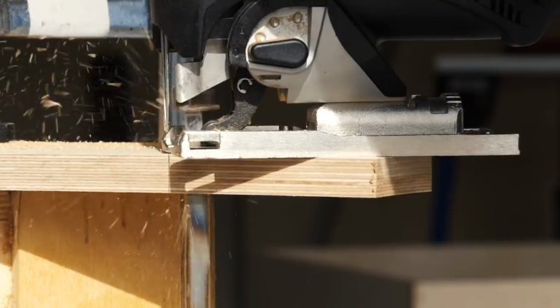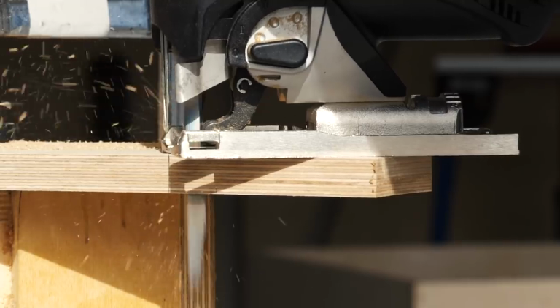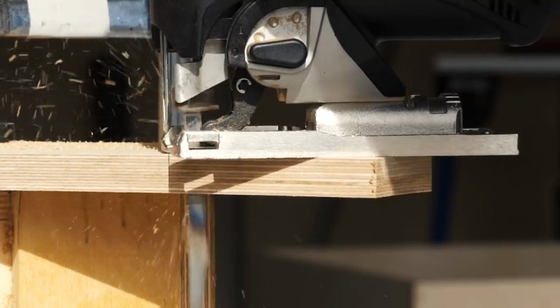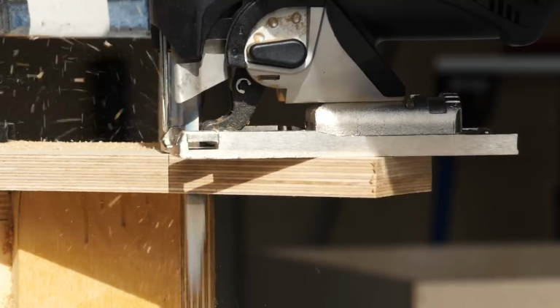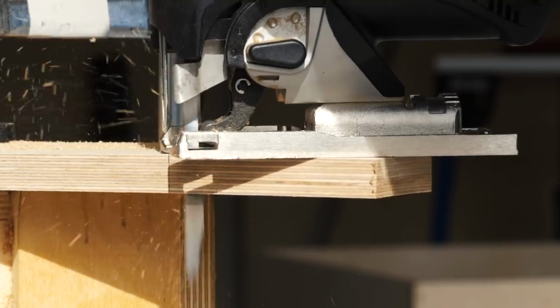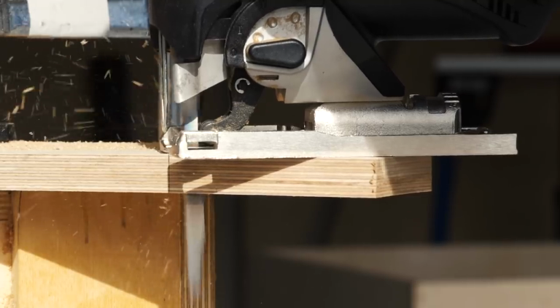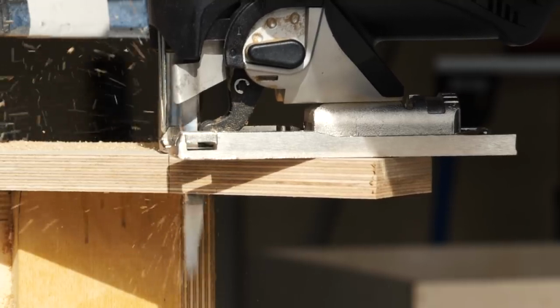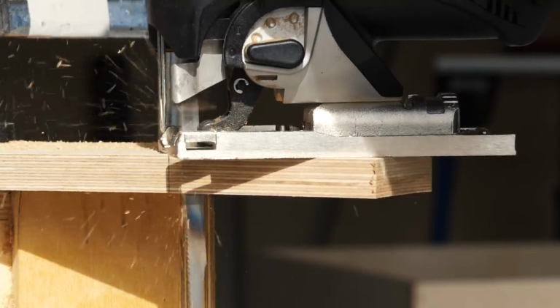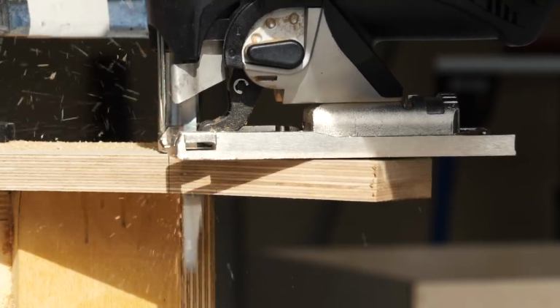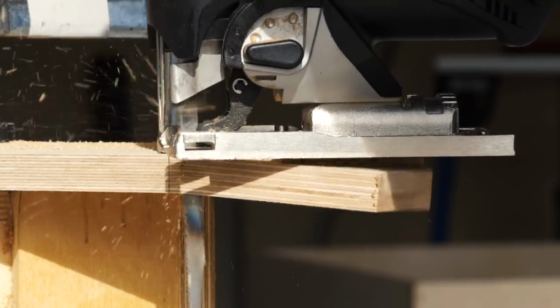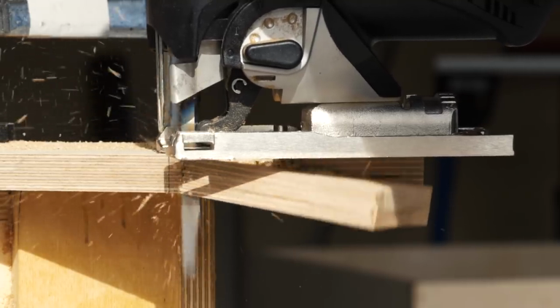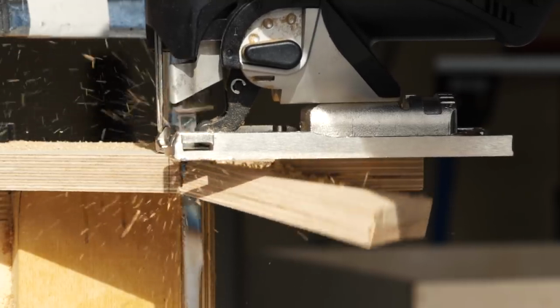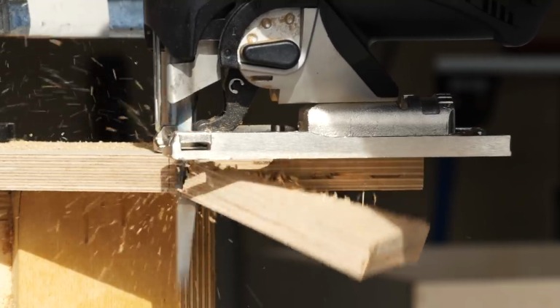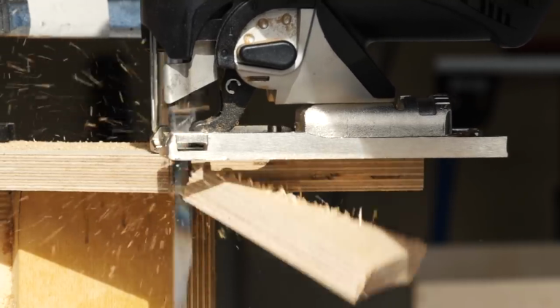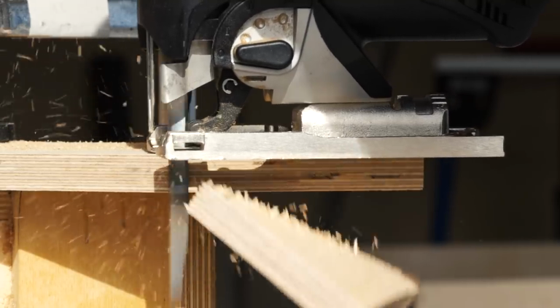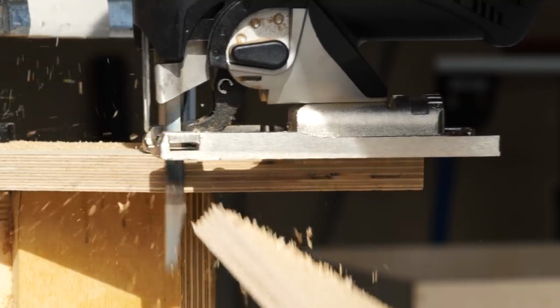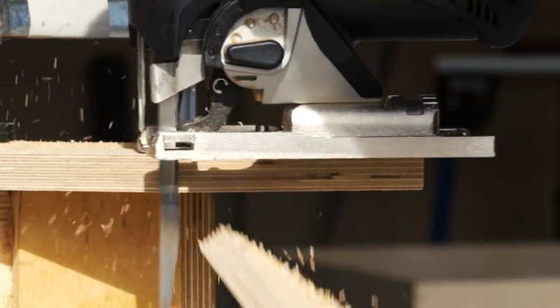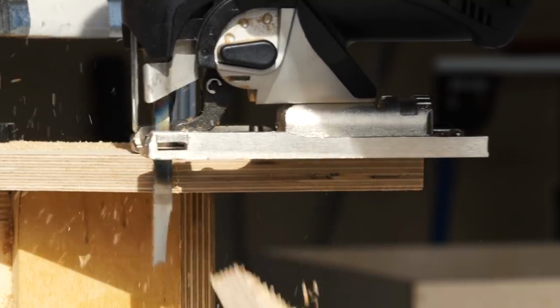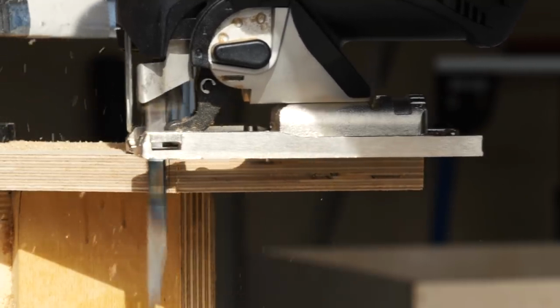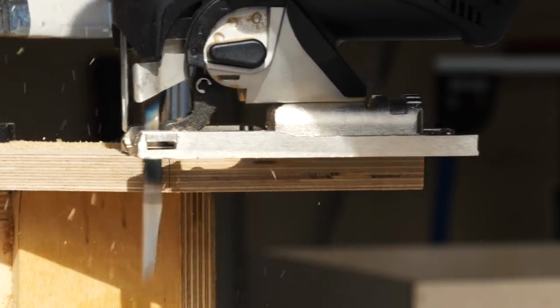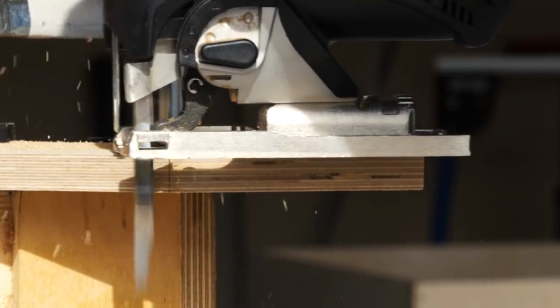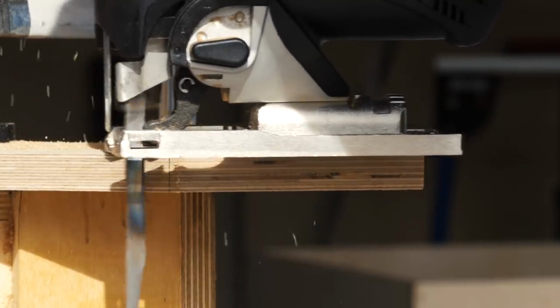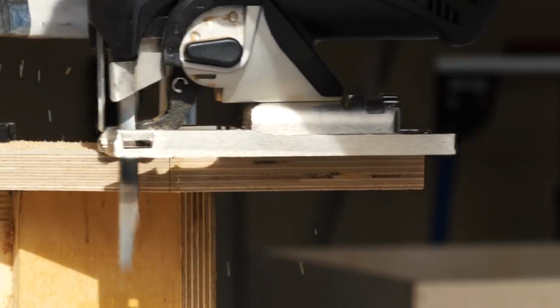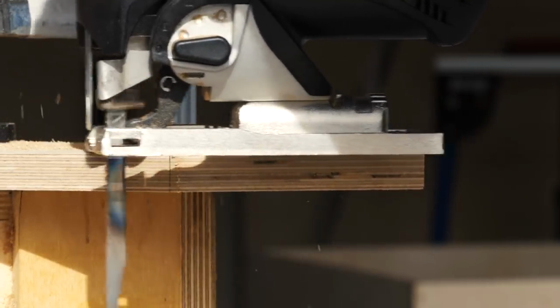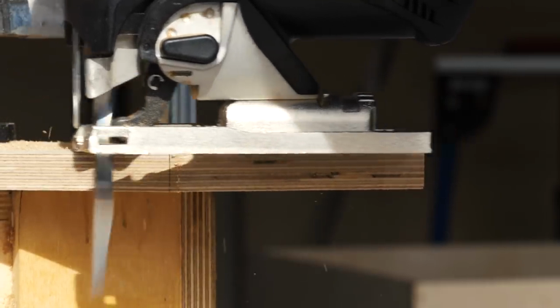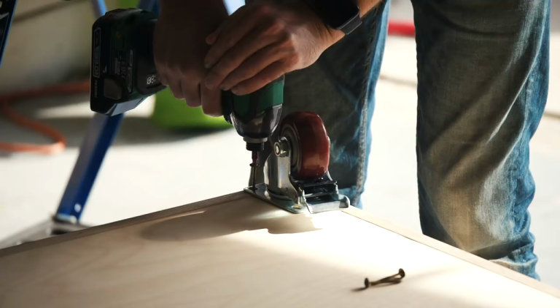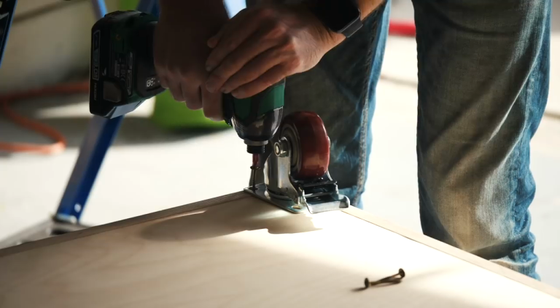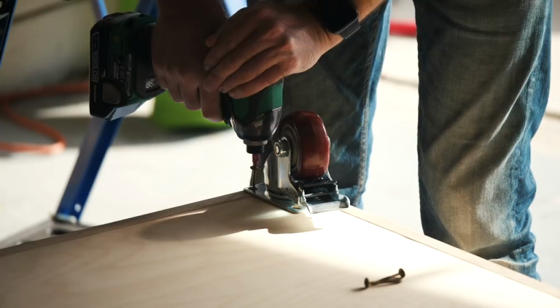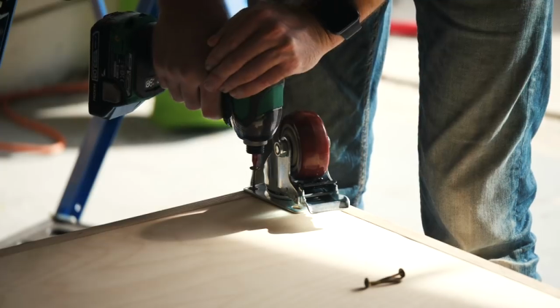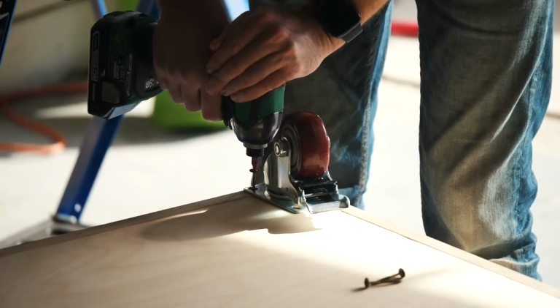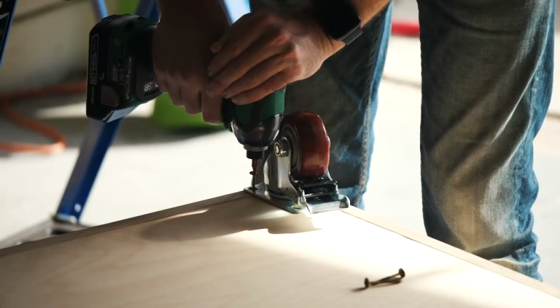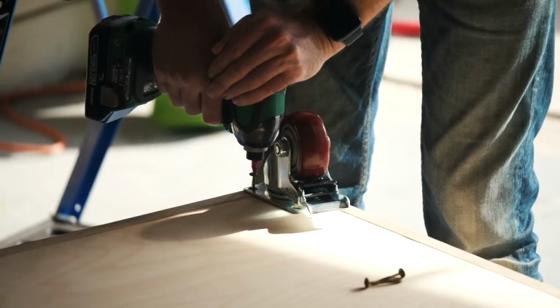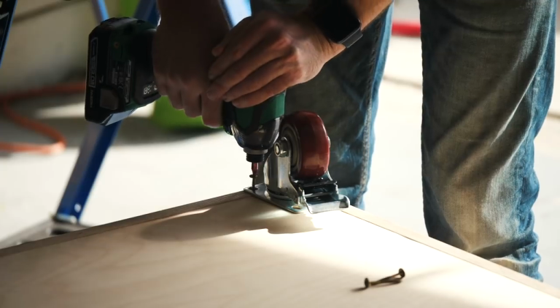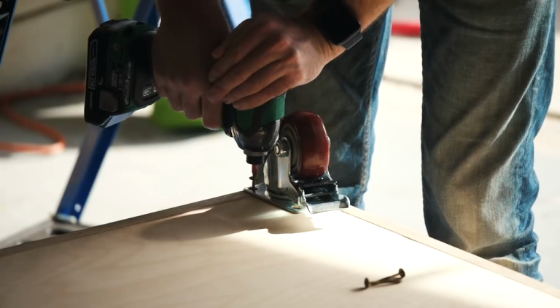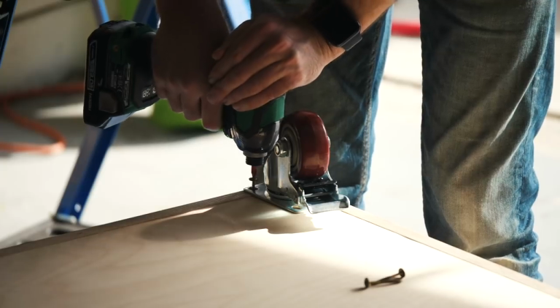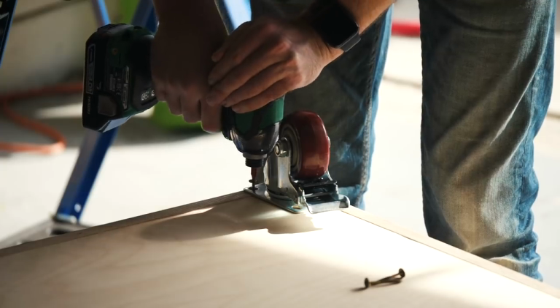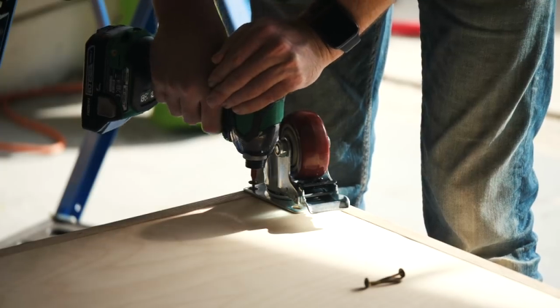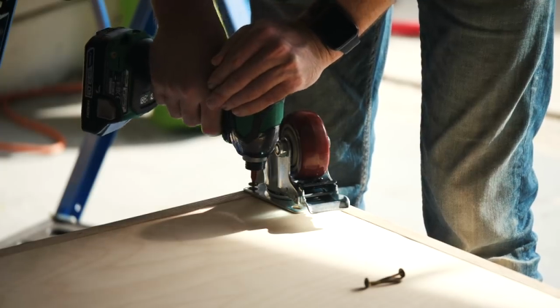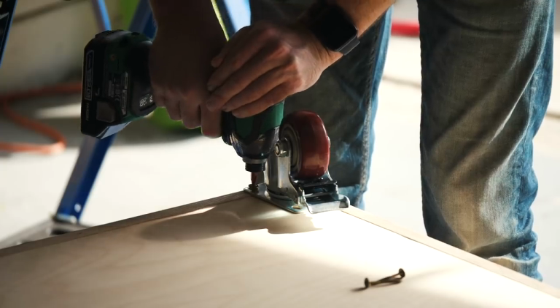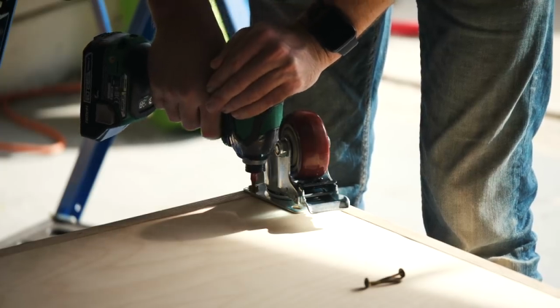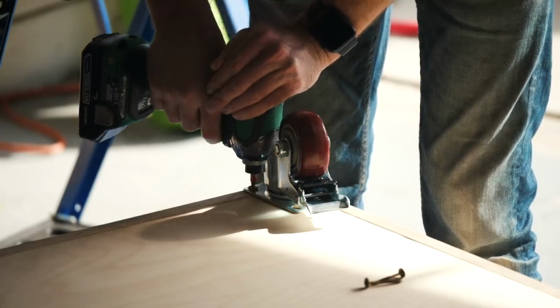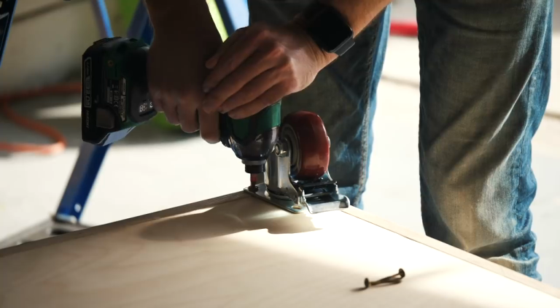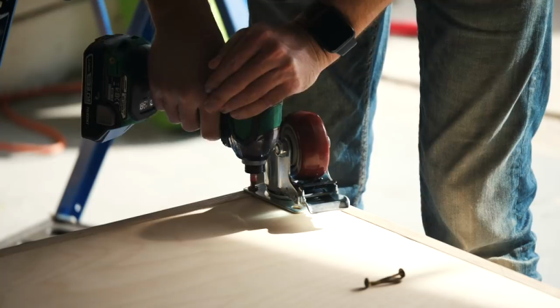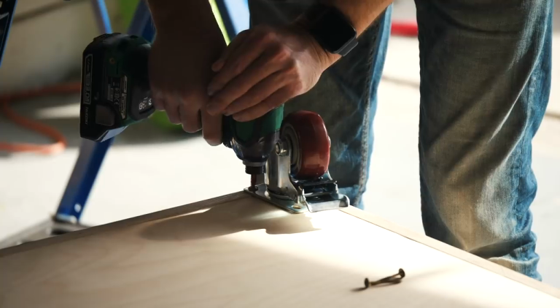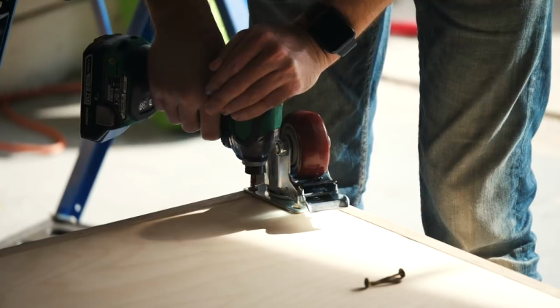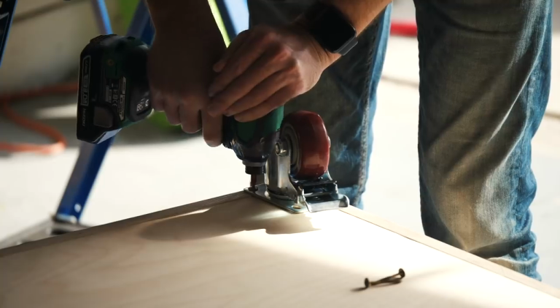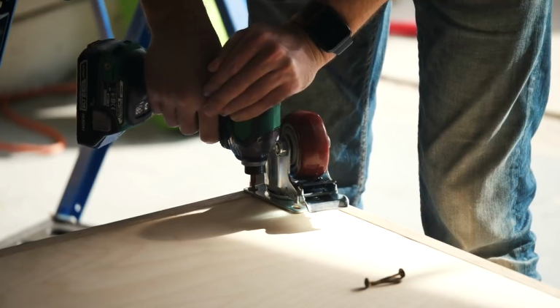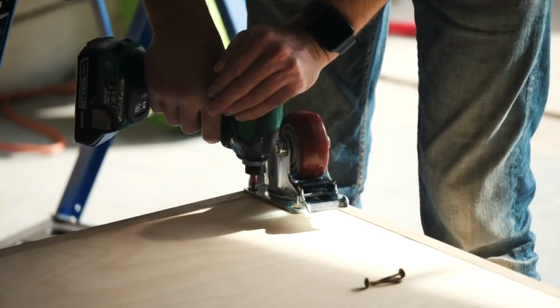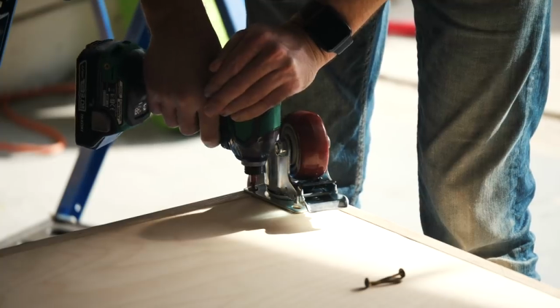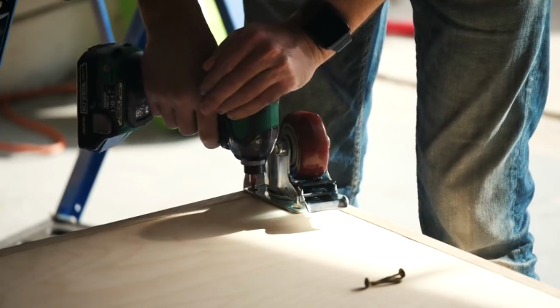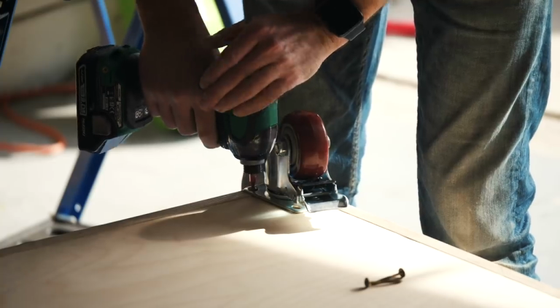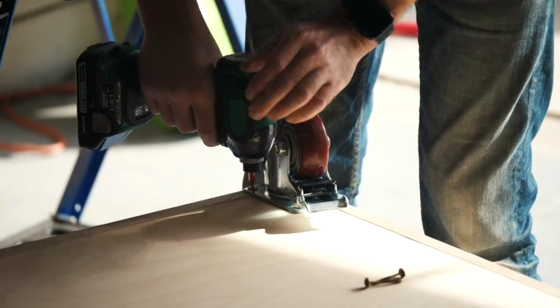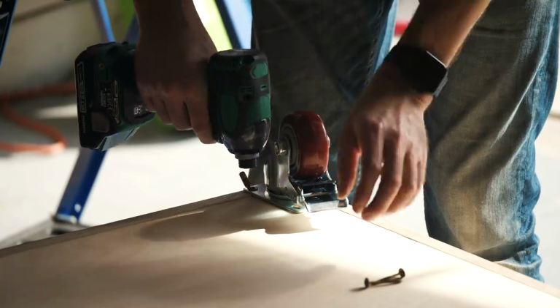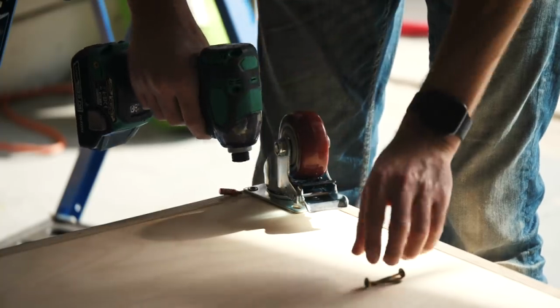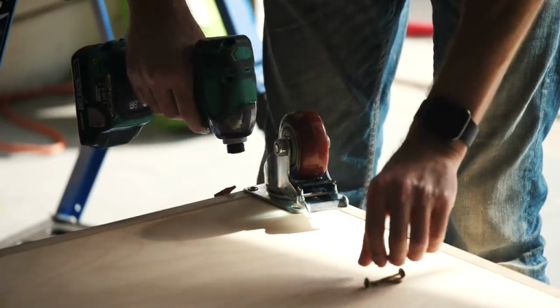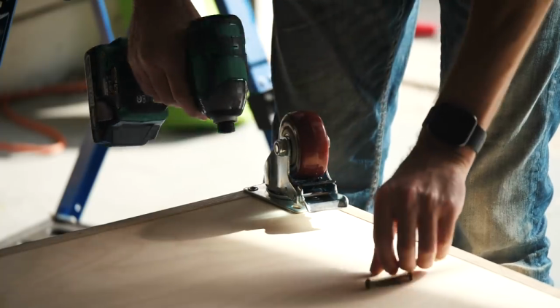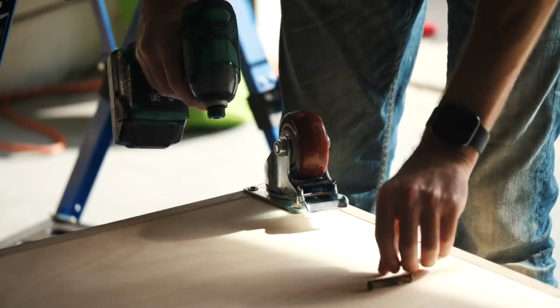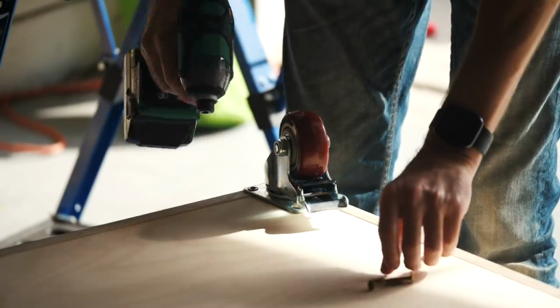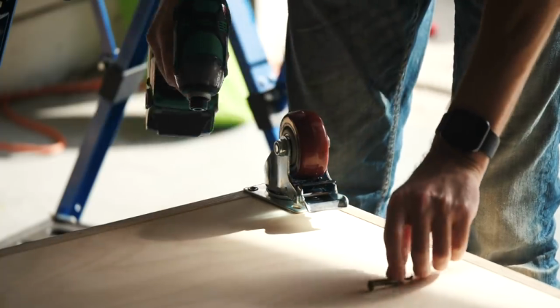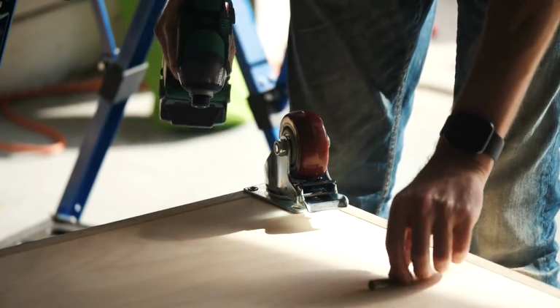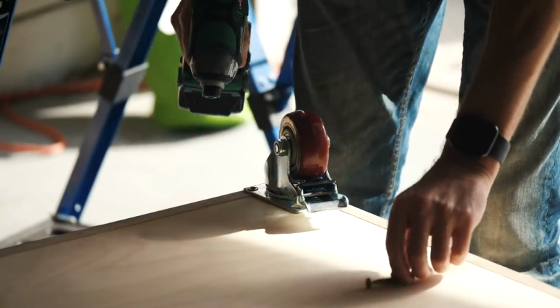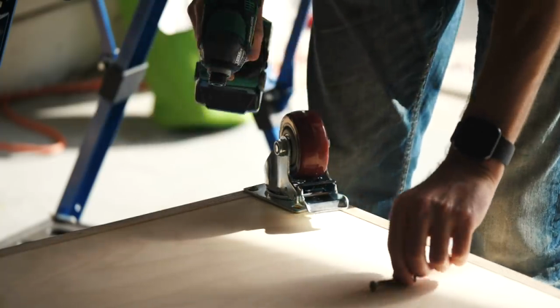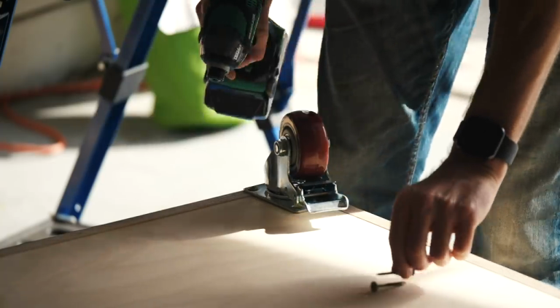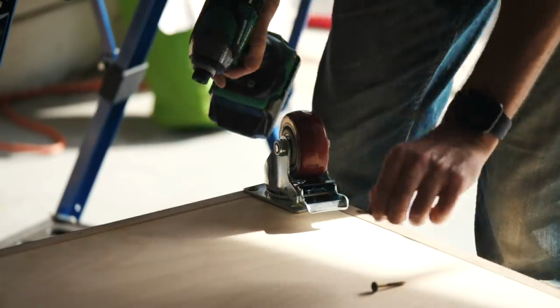Next I did a little pre-sanding and installed some casters. Let's take a second to thank Squarespace for sponsoring this video.